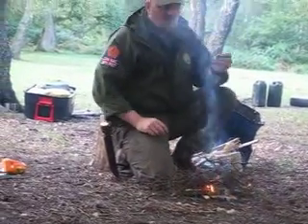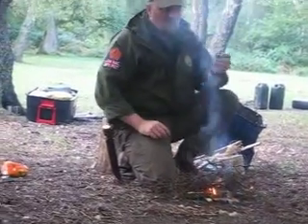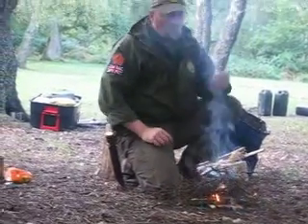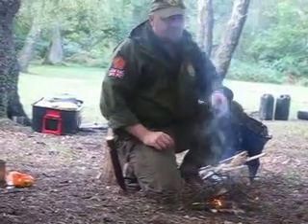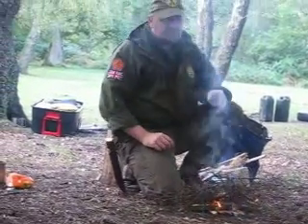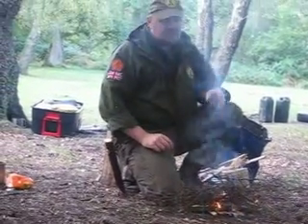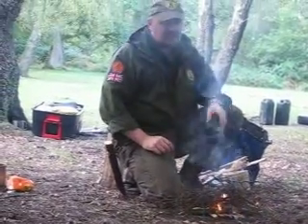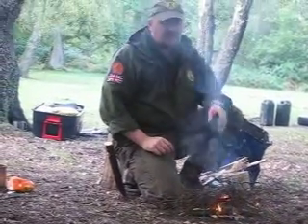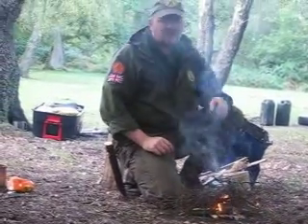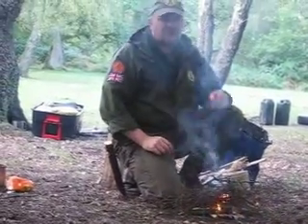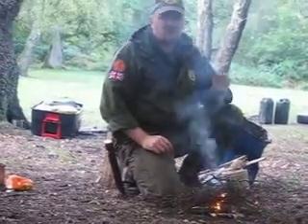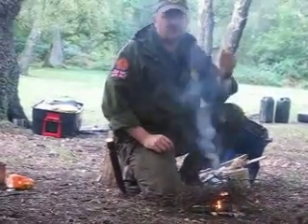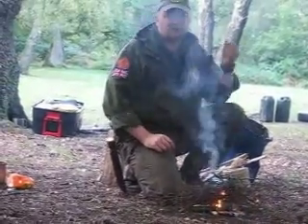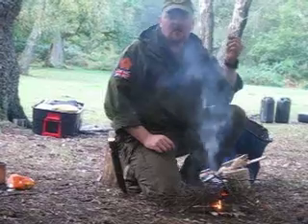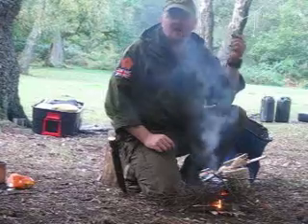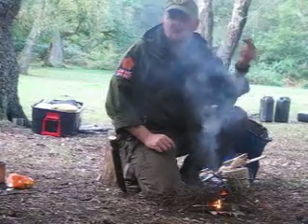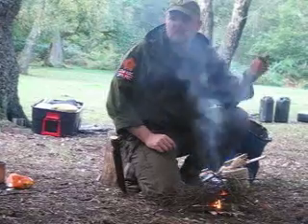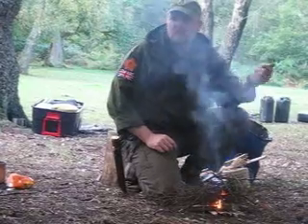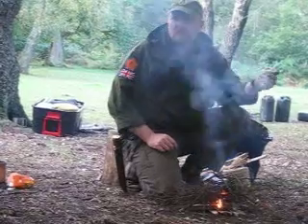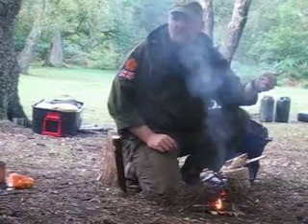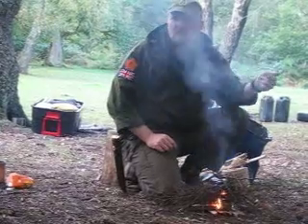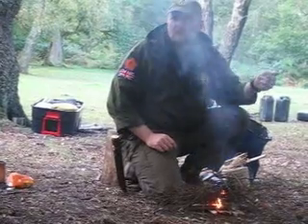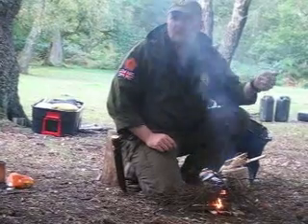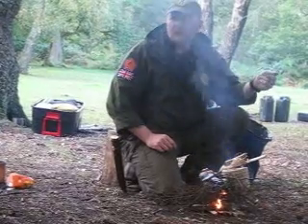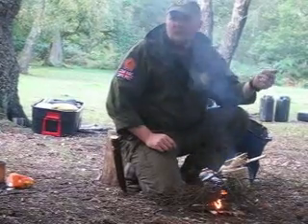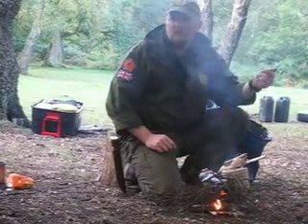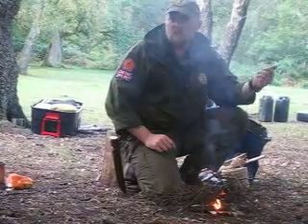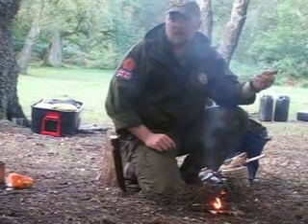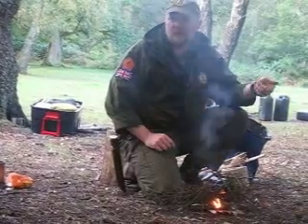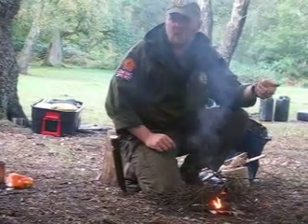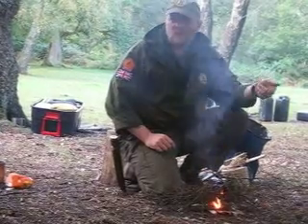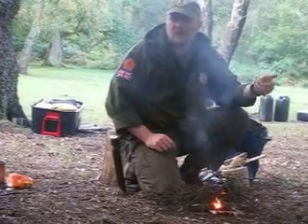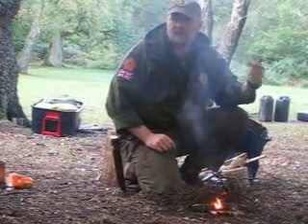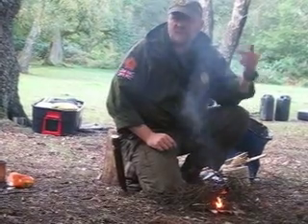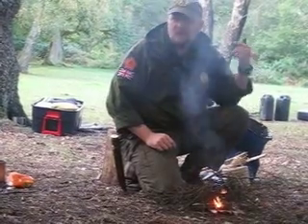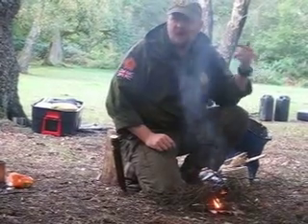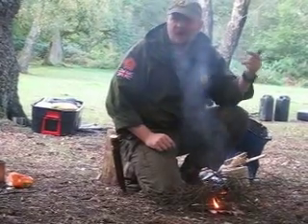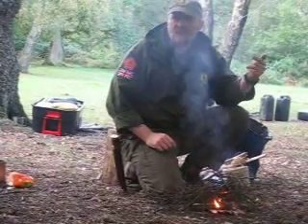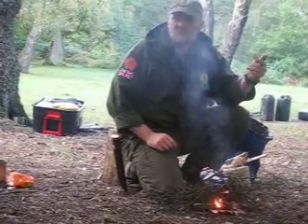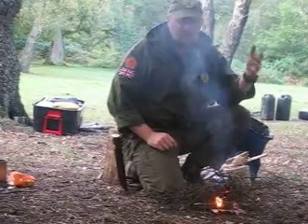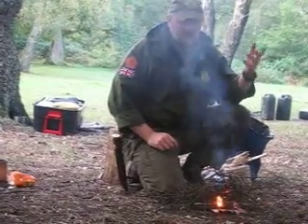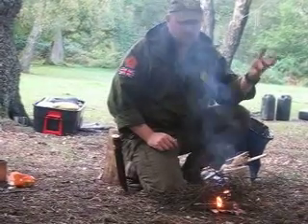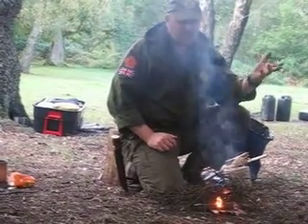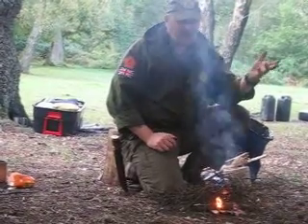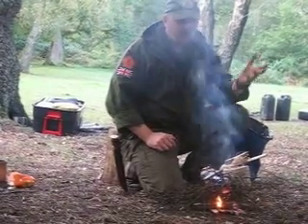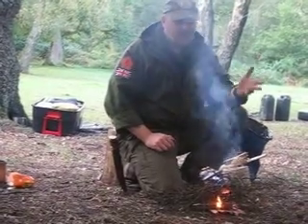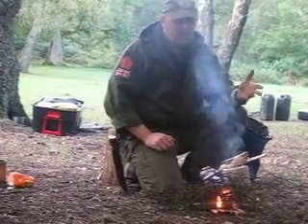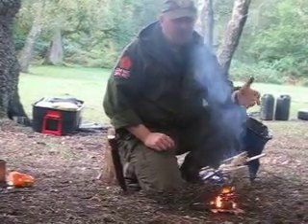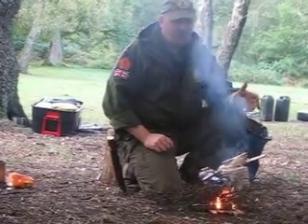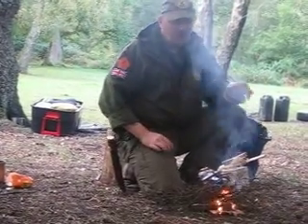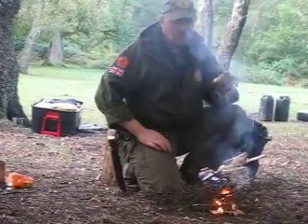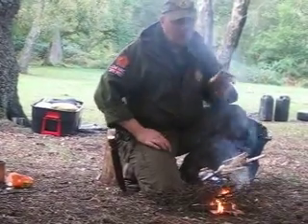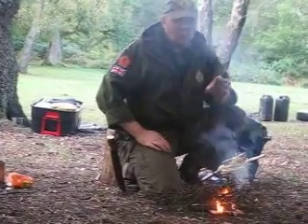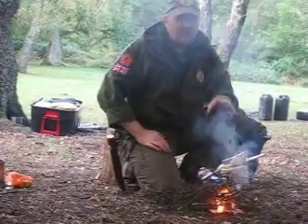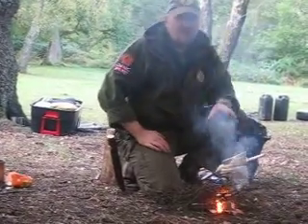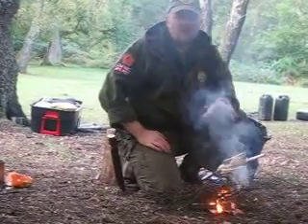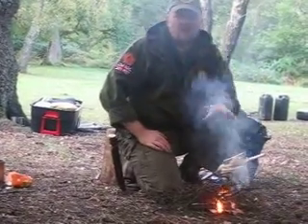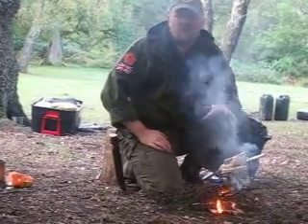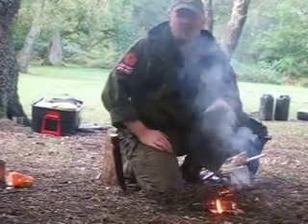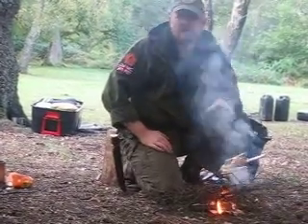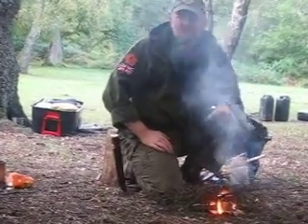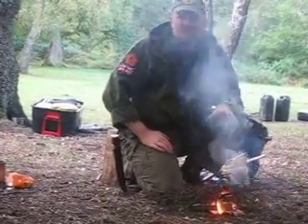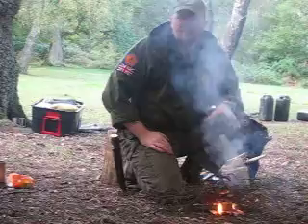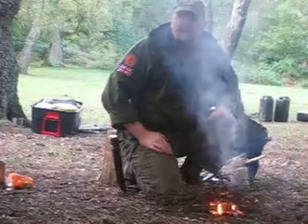Once the tinder starts to crackle — that crackling, snap, crackle and pop — we know the fire's established.